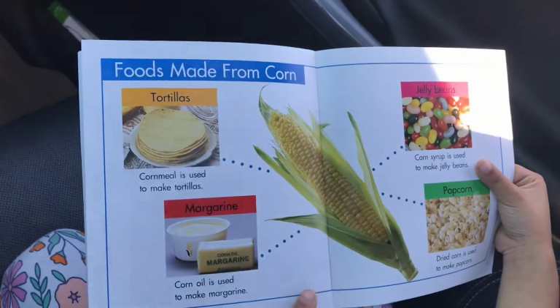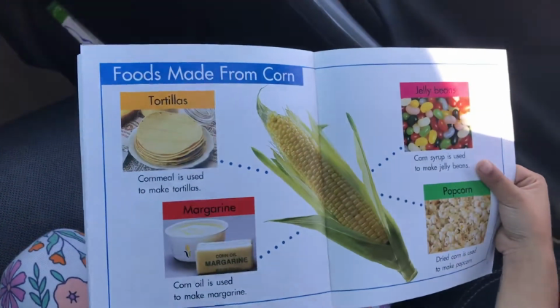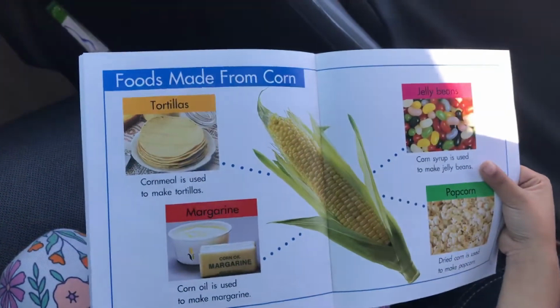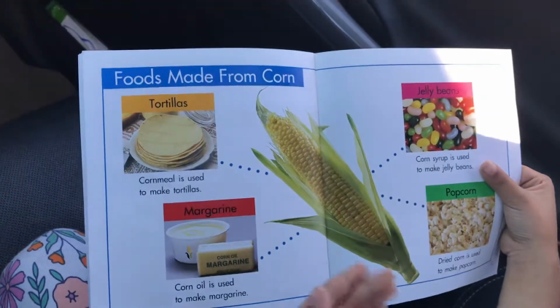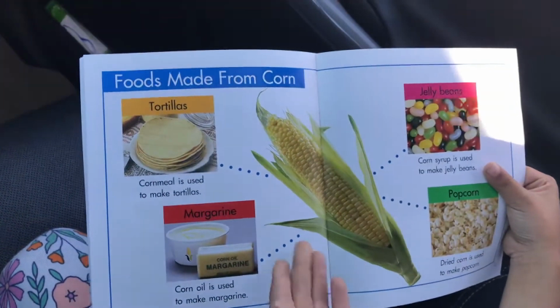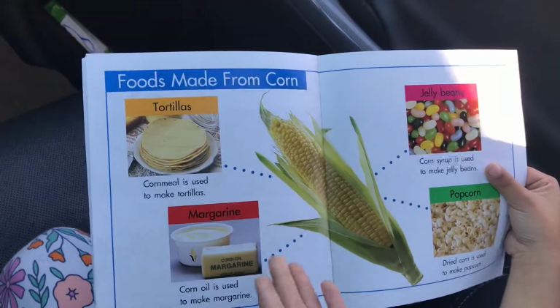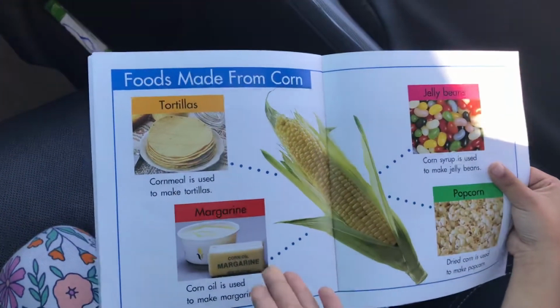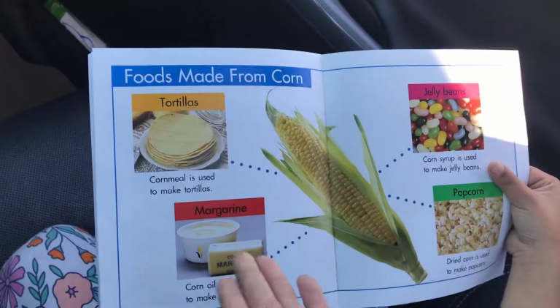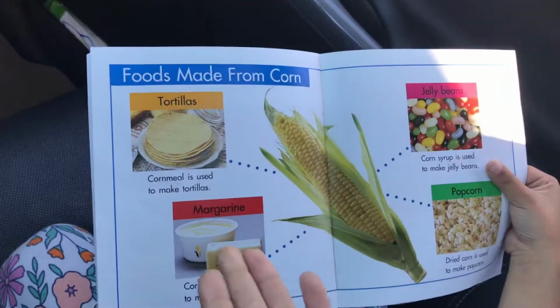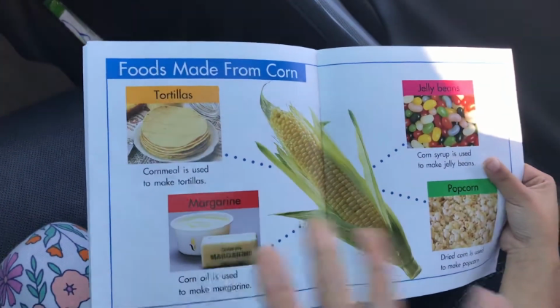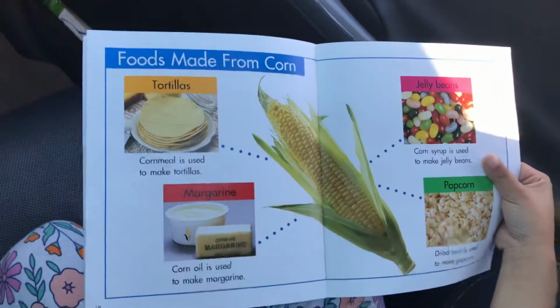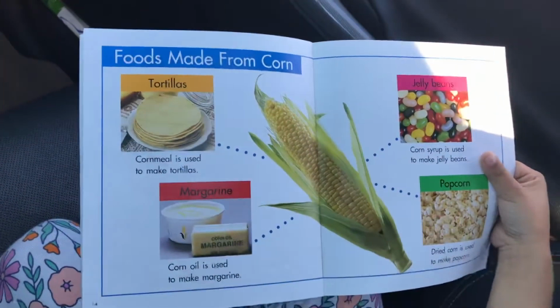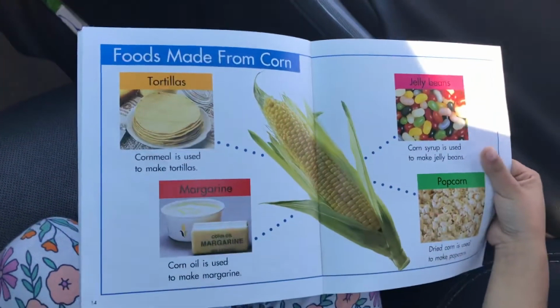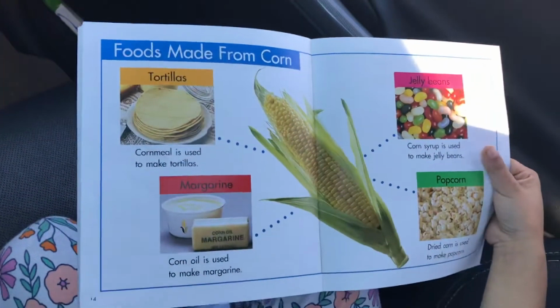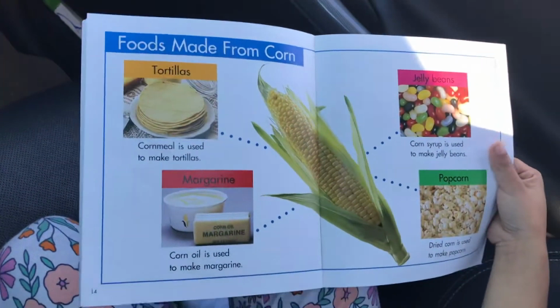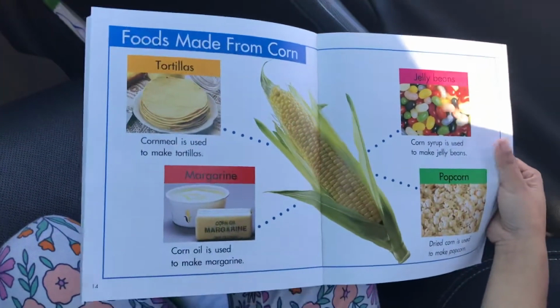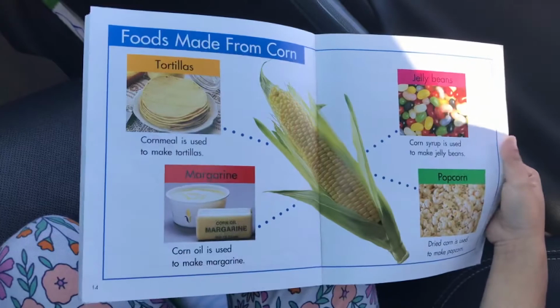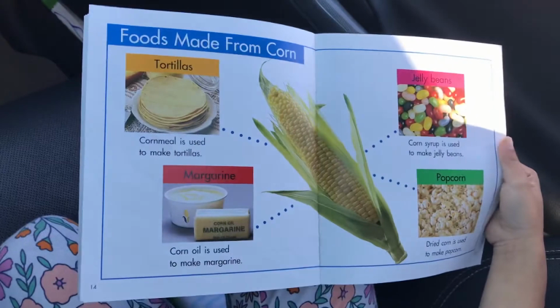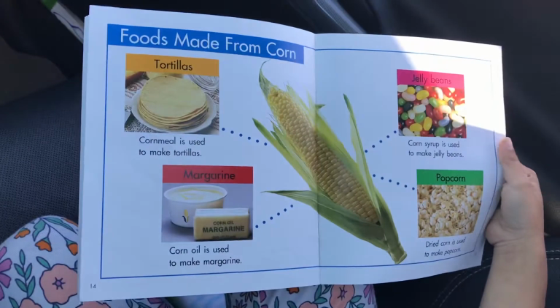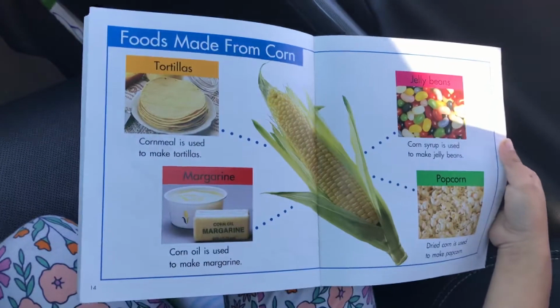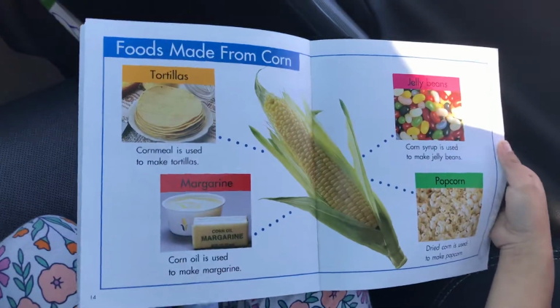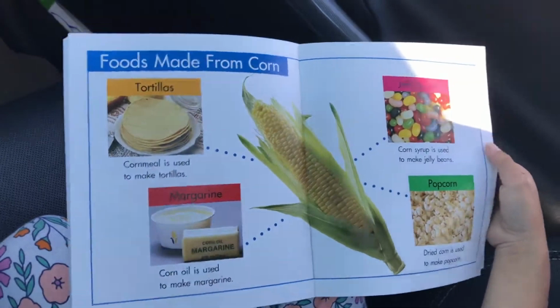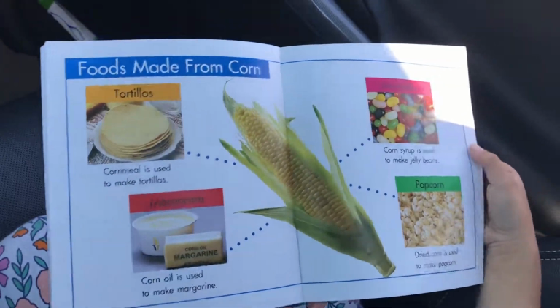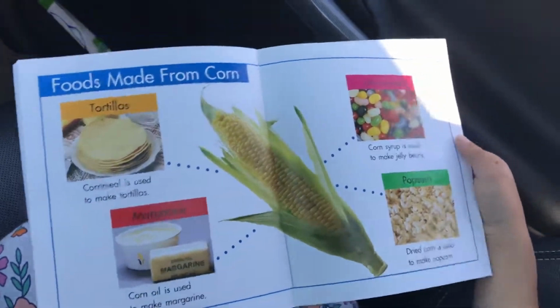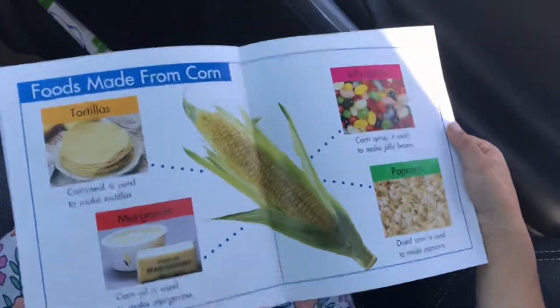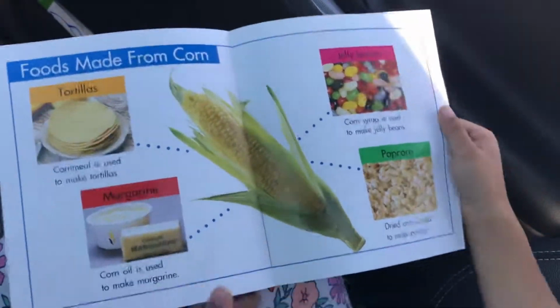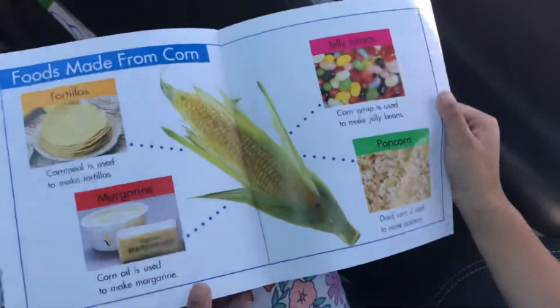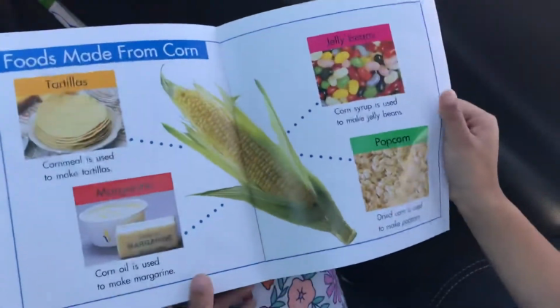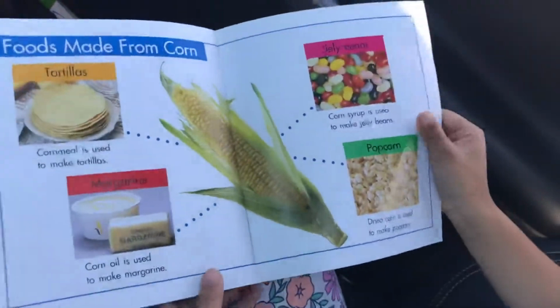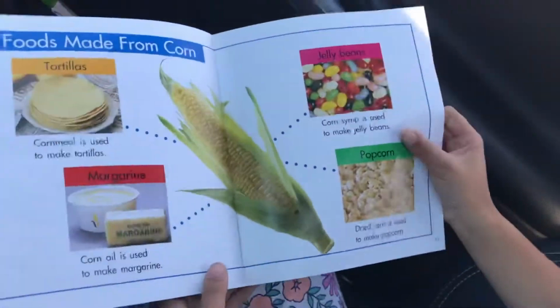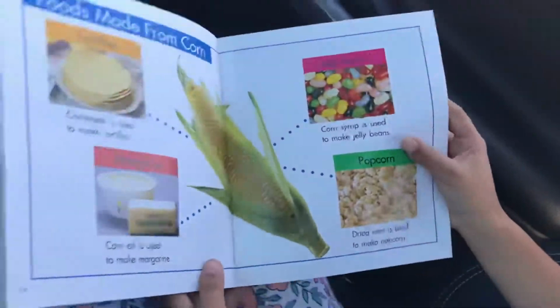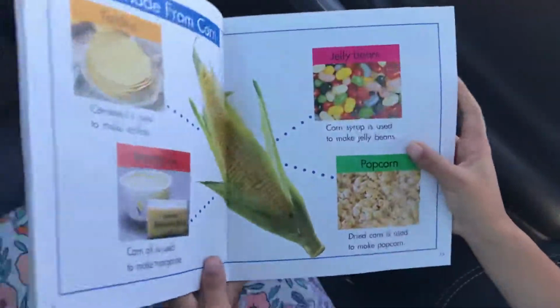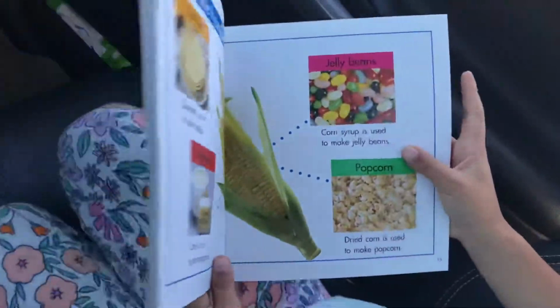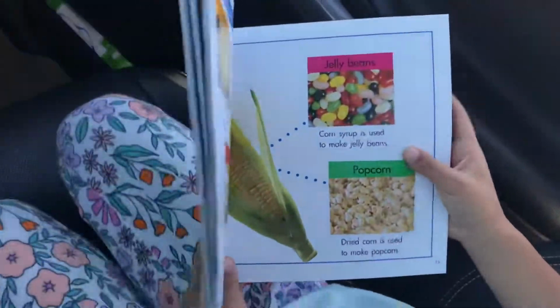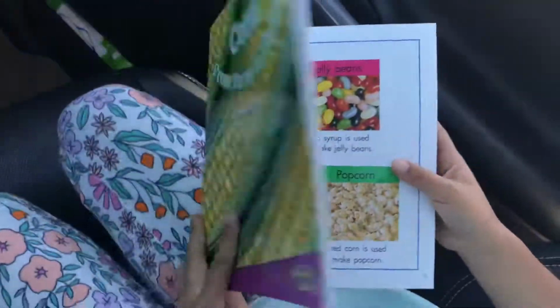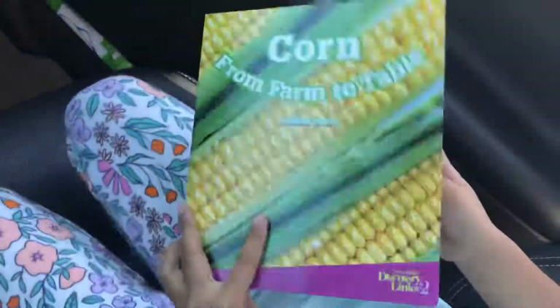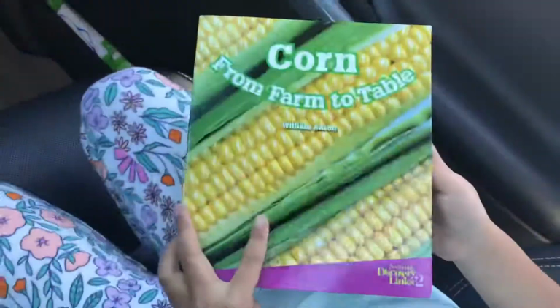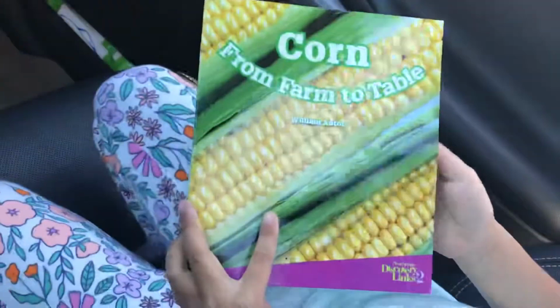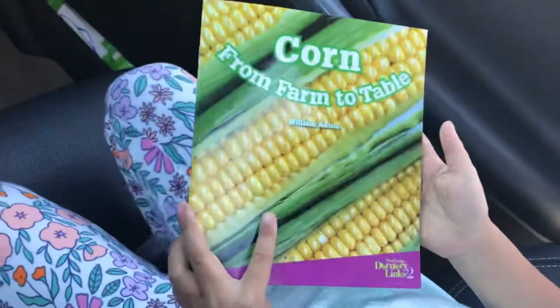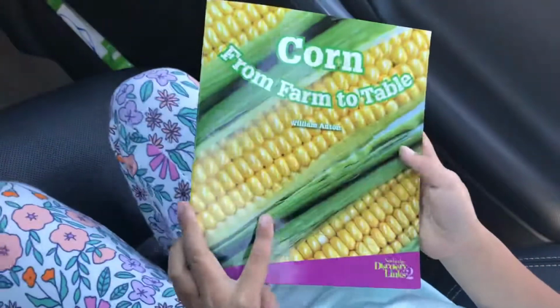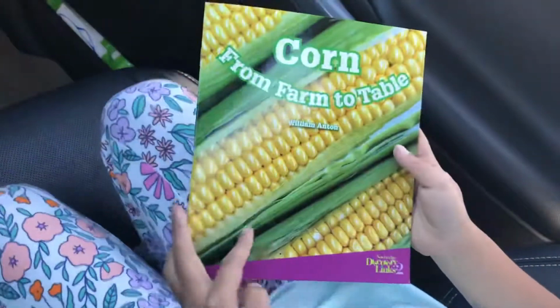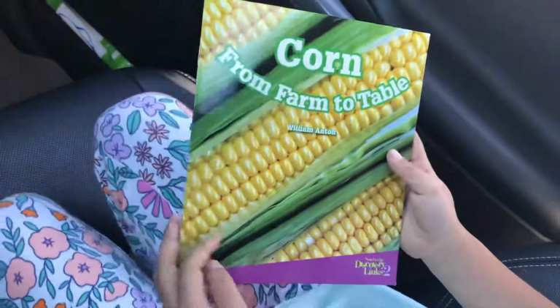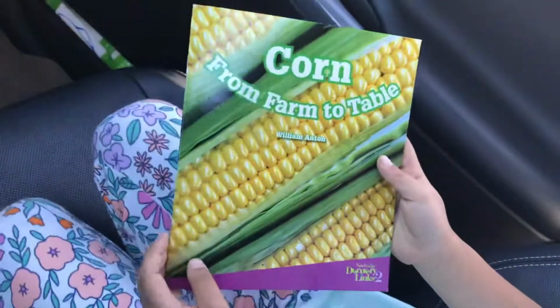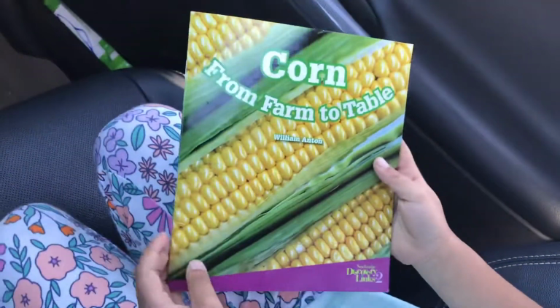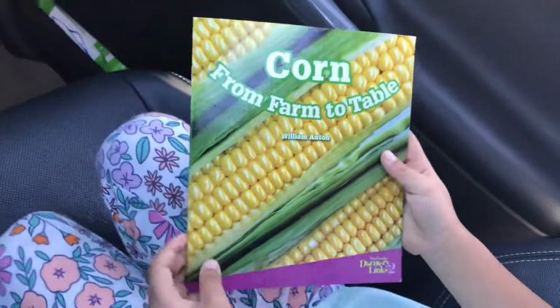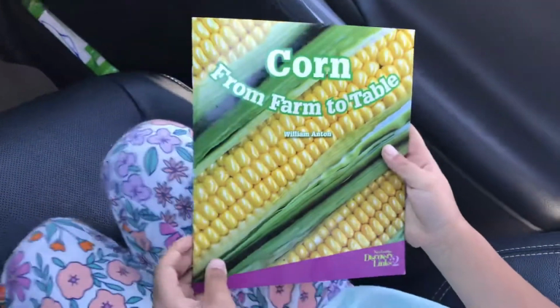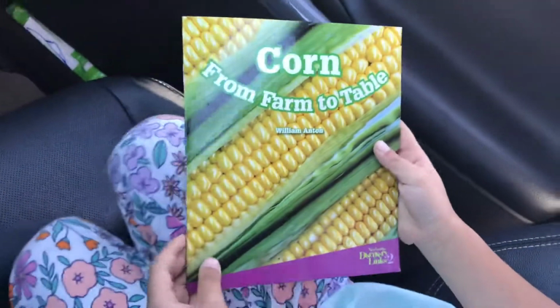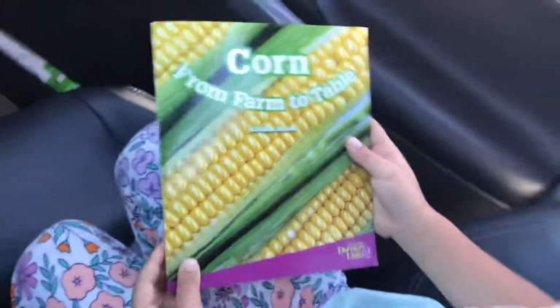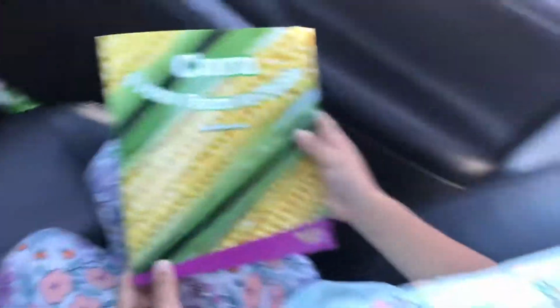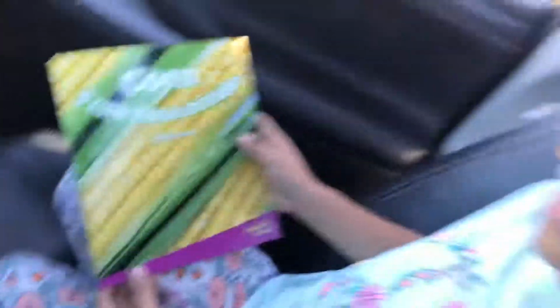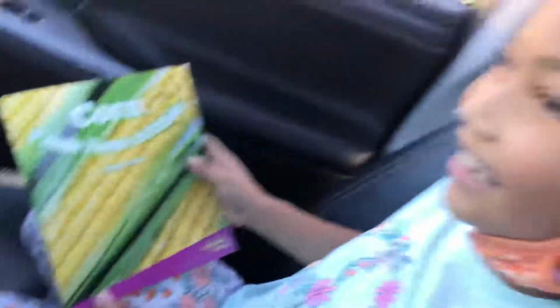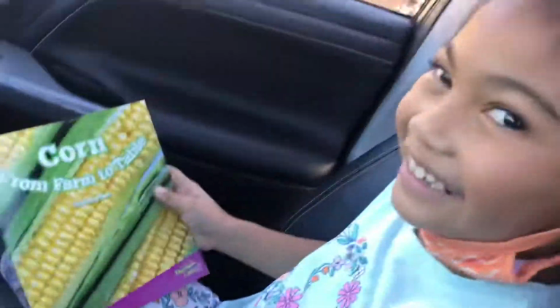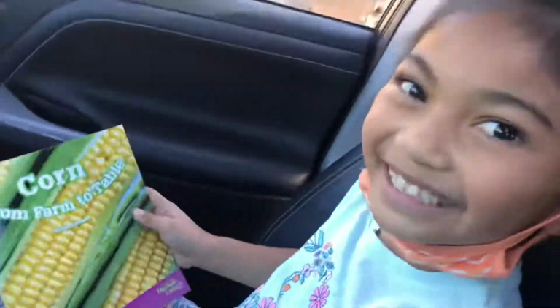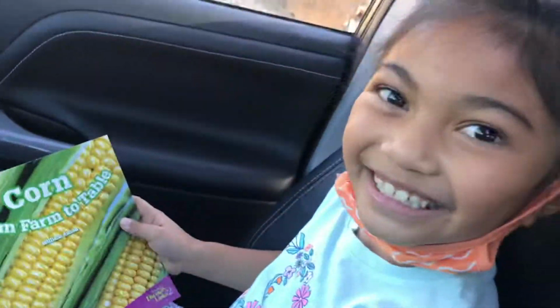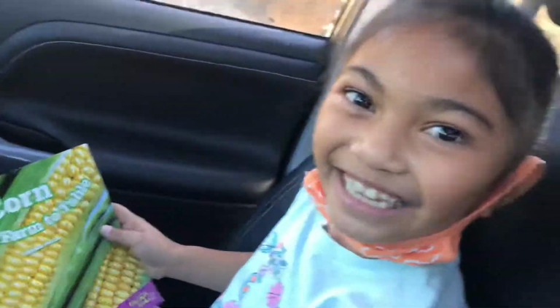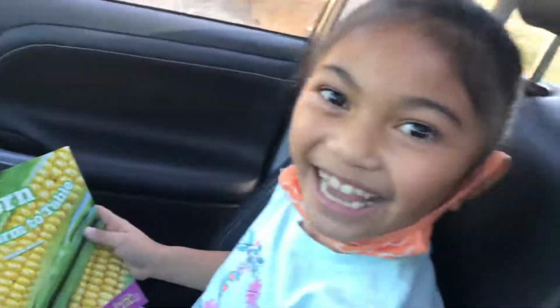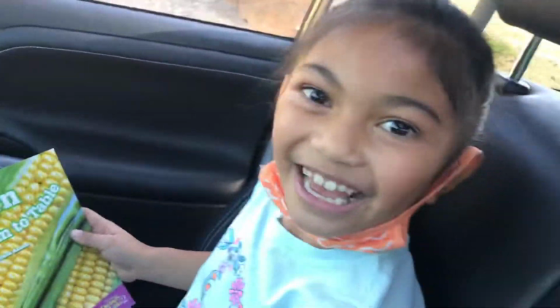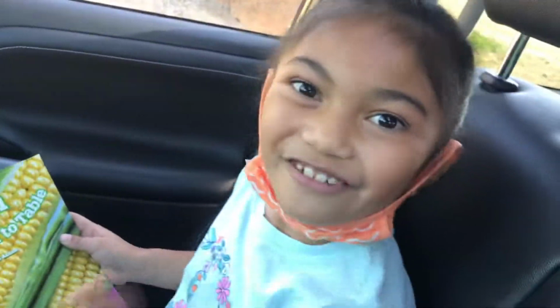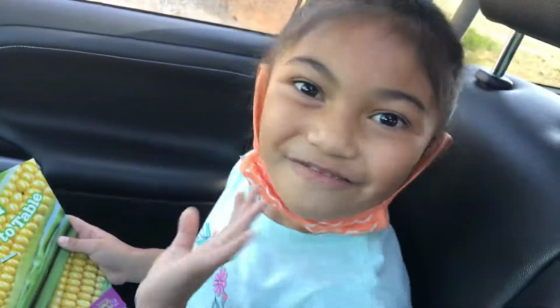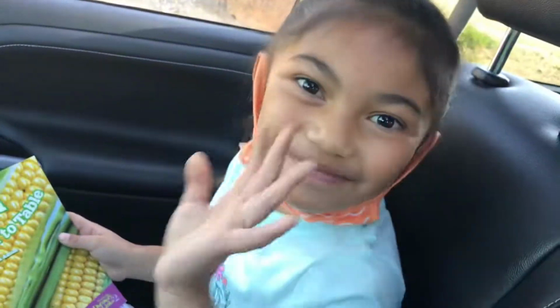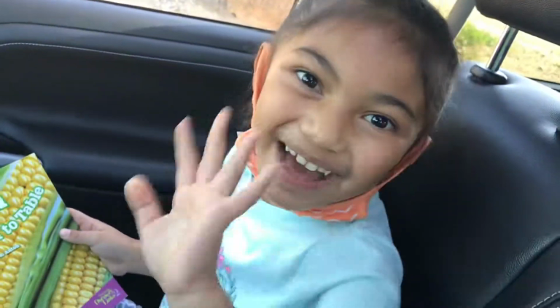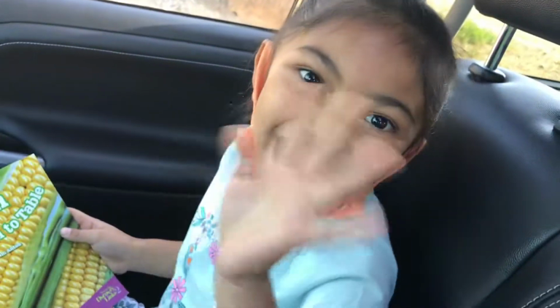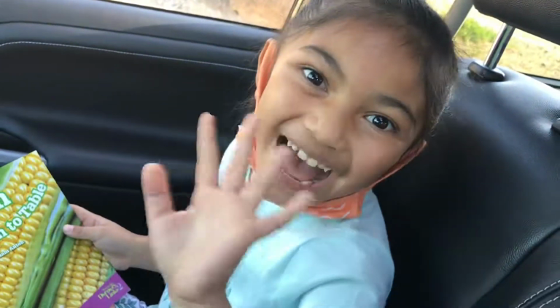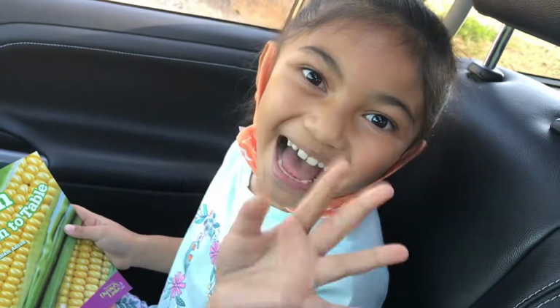And that's the end of the book. Don't forget to like and subscribe. Bye!